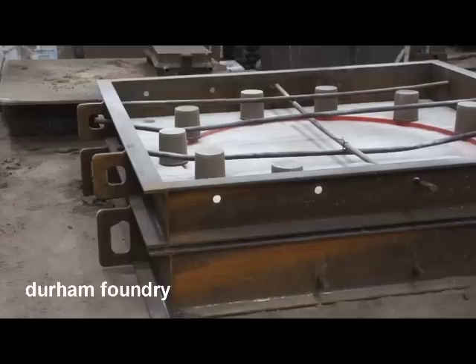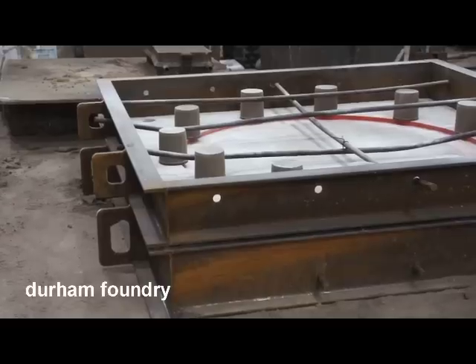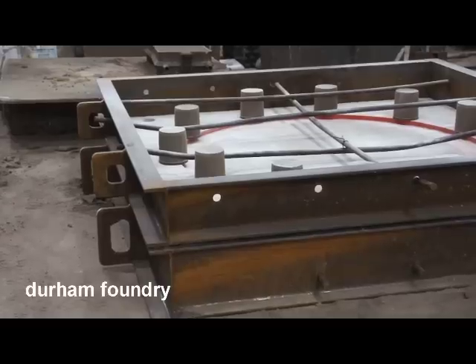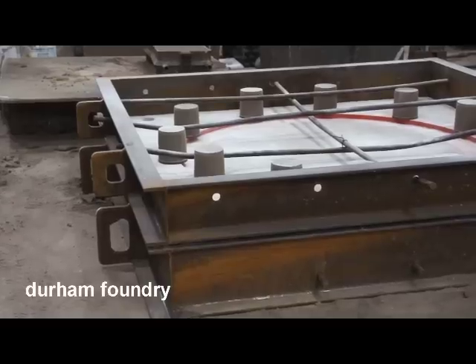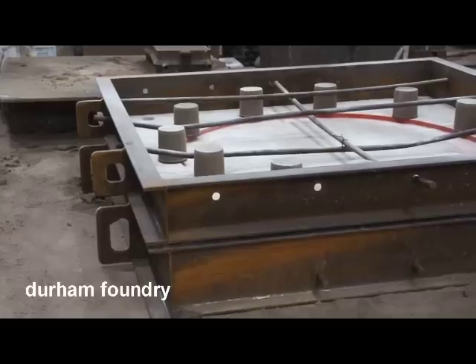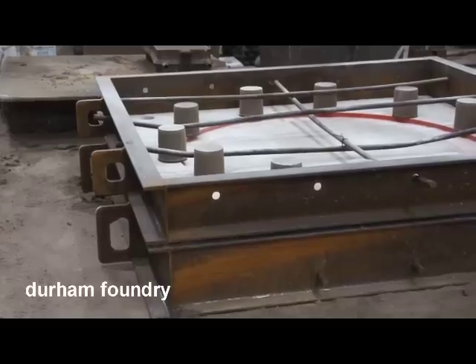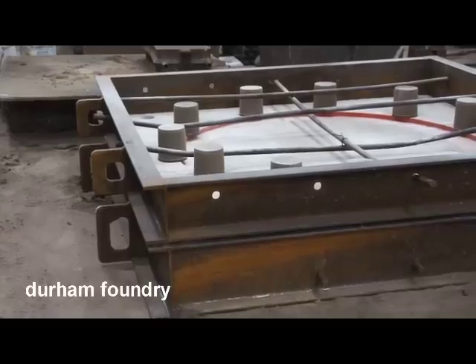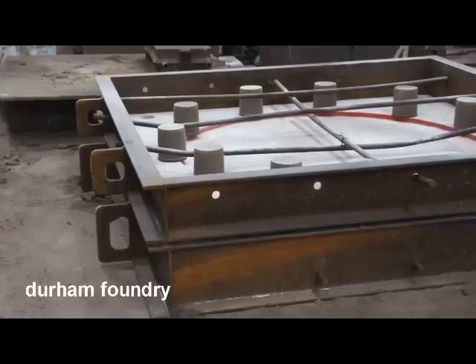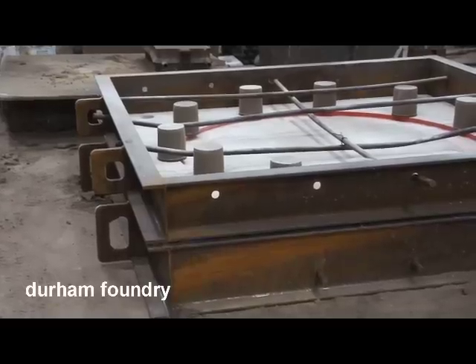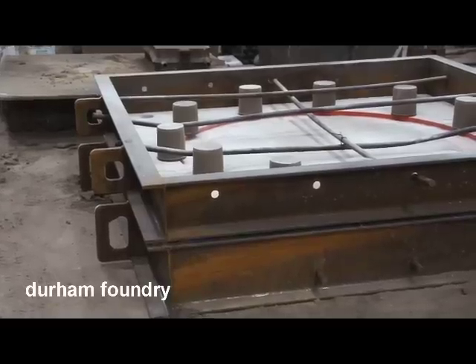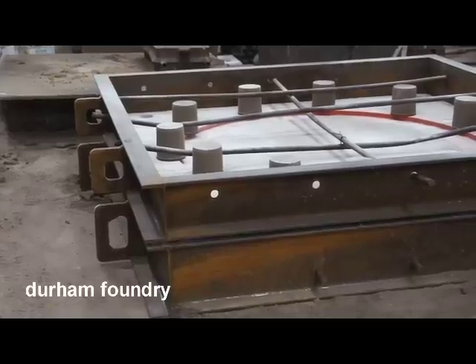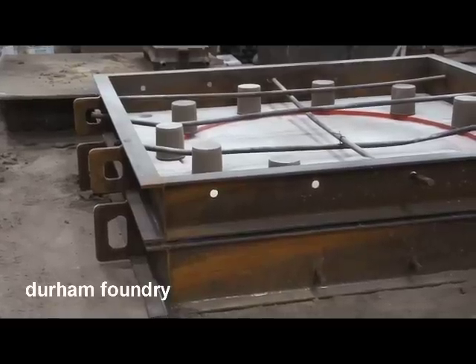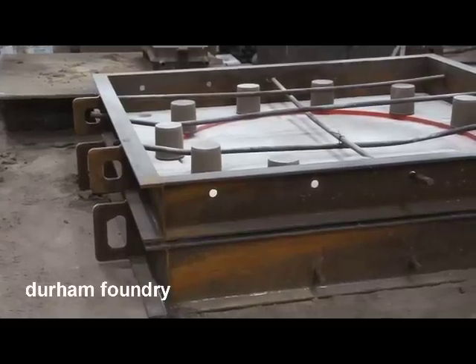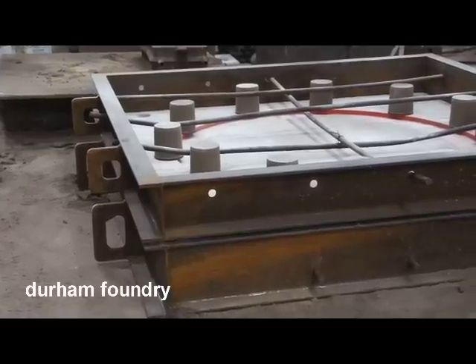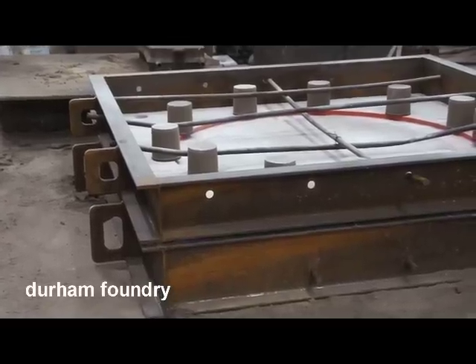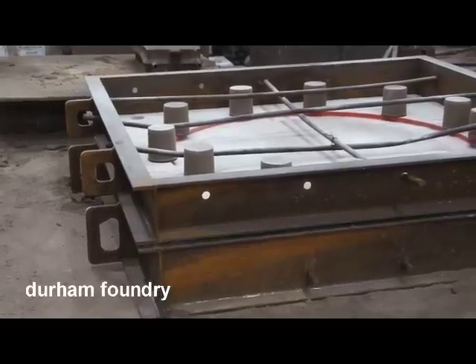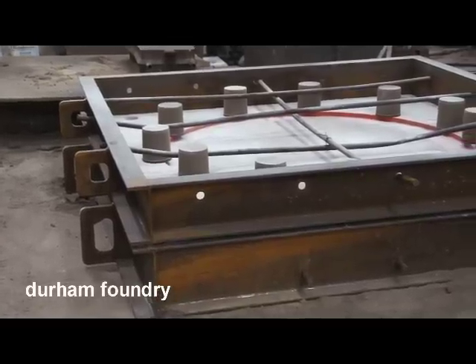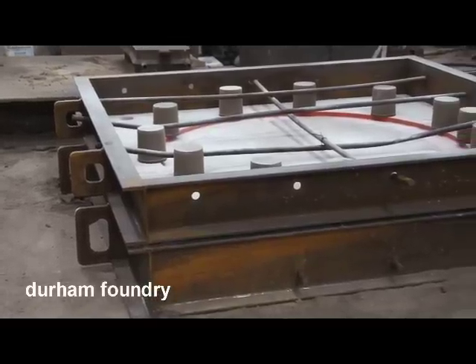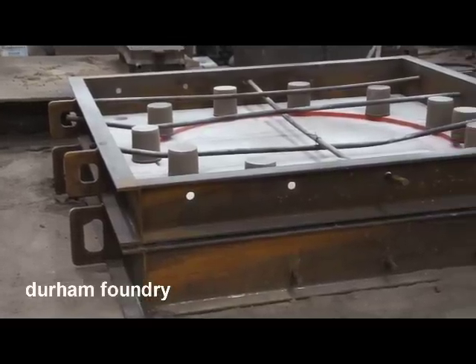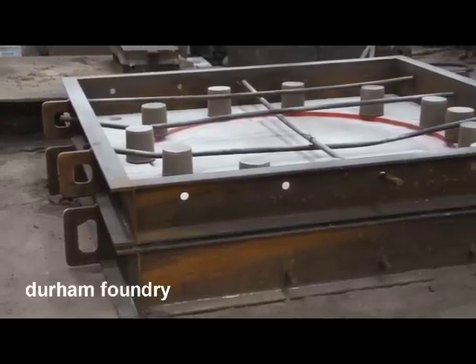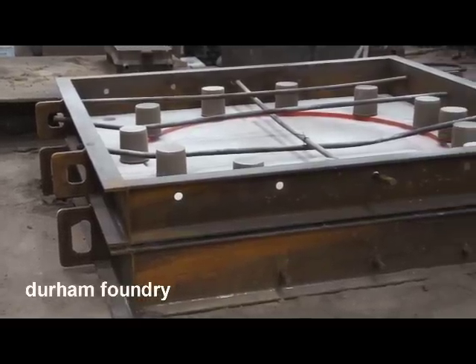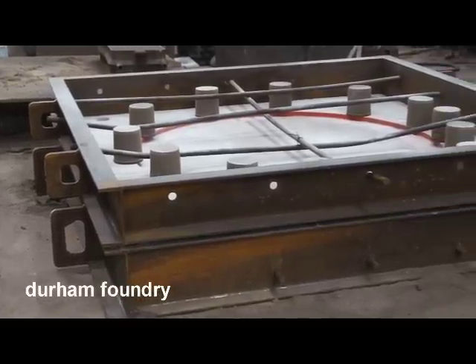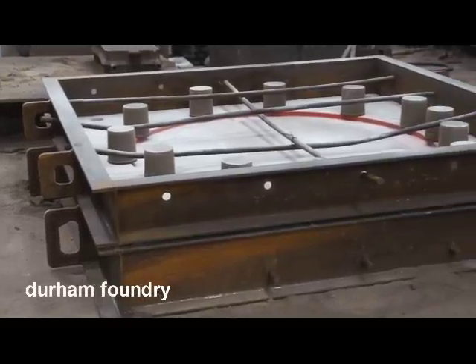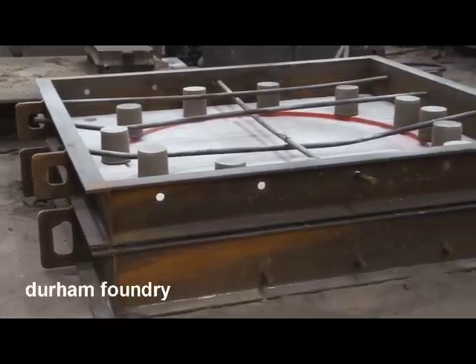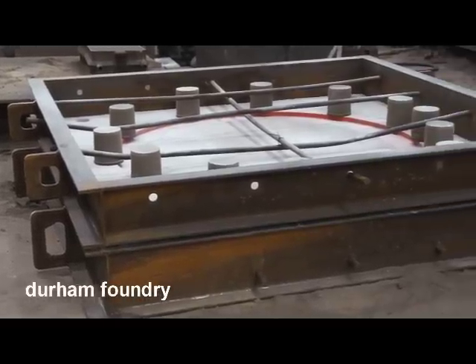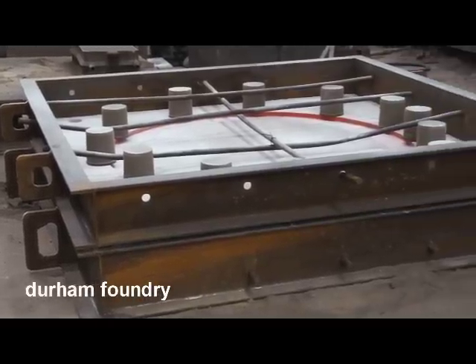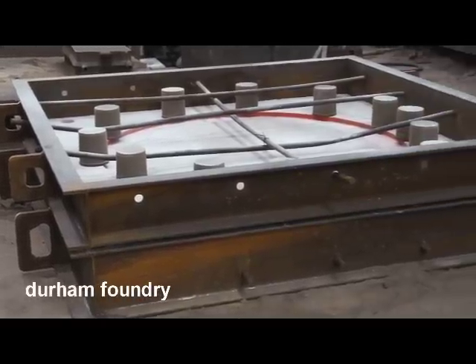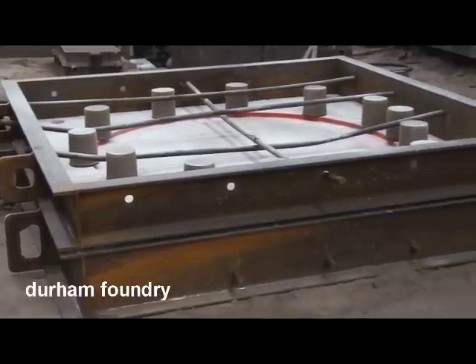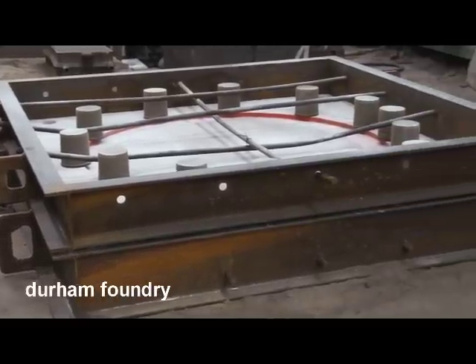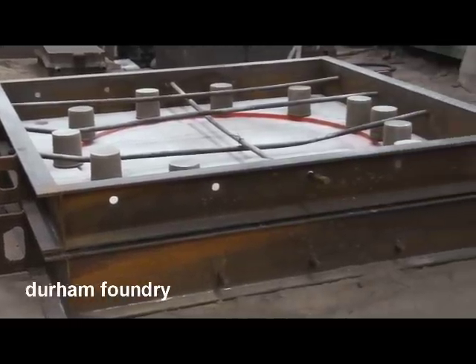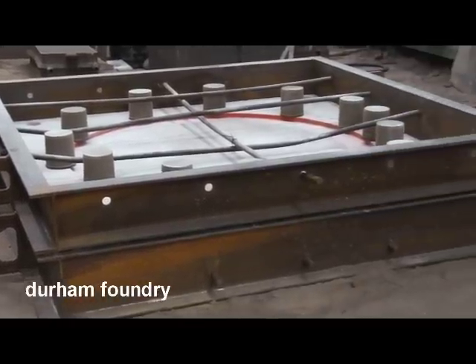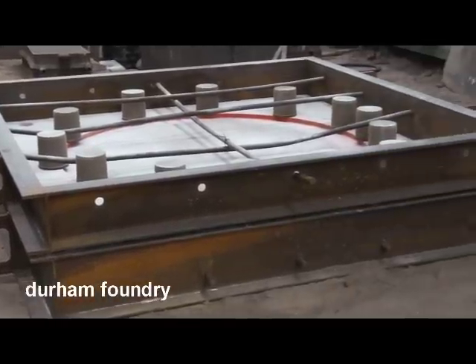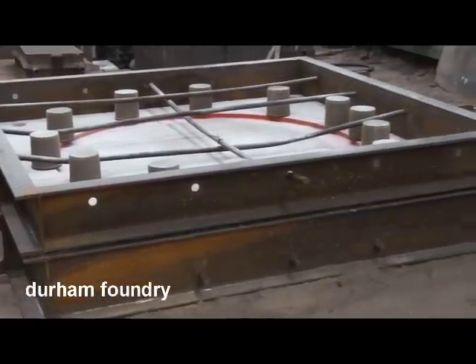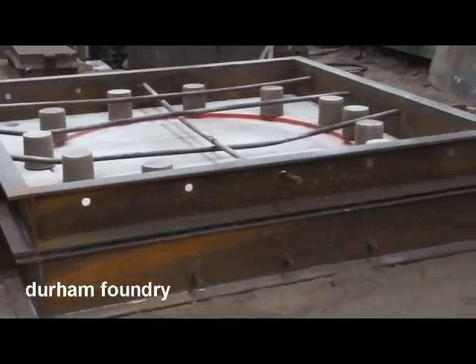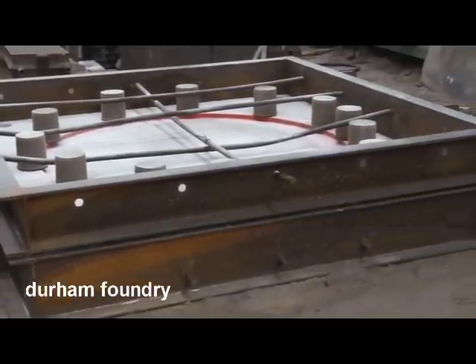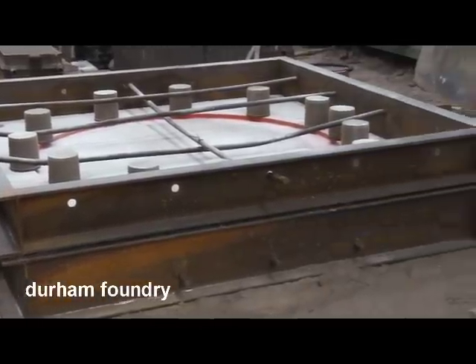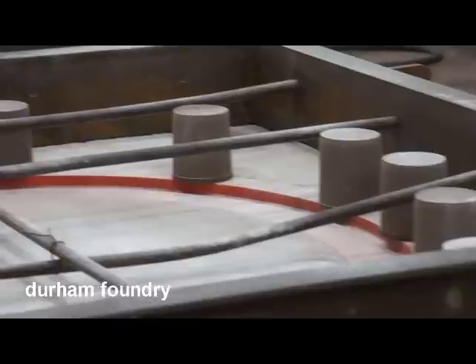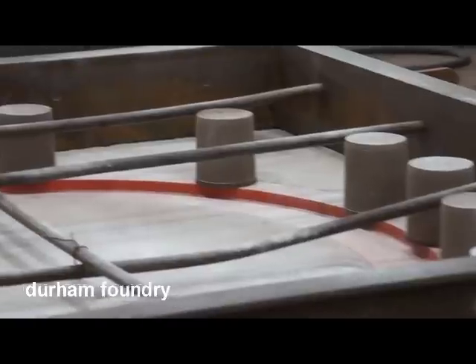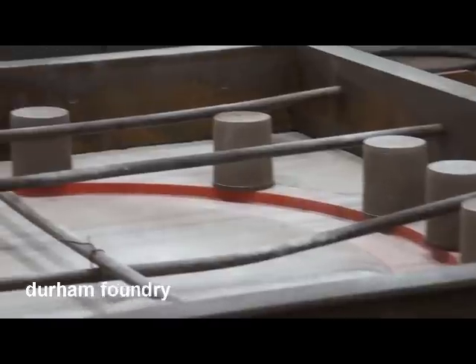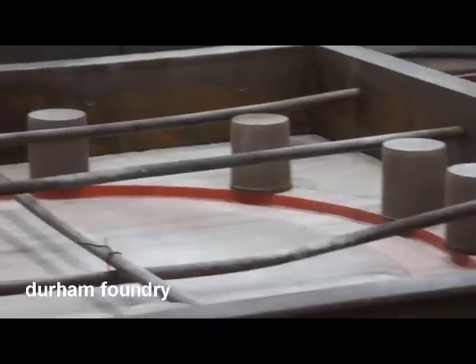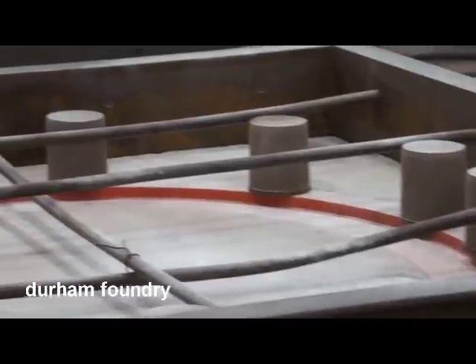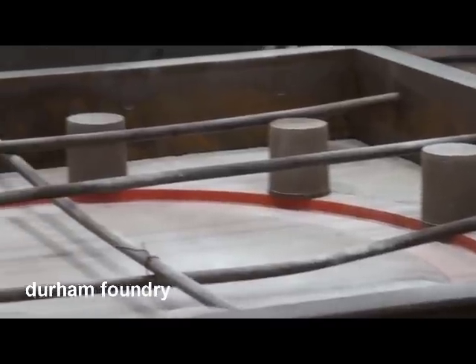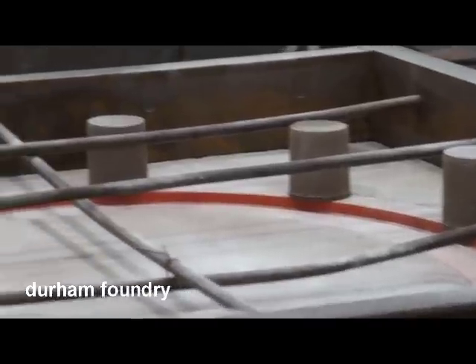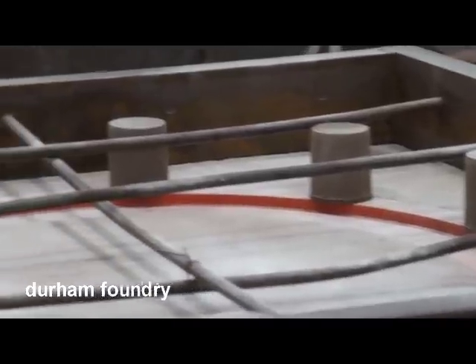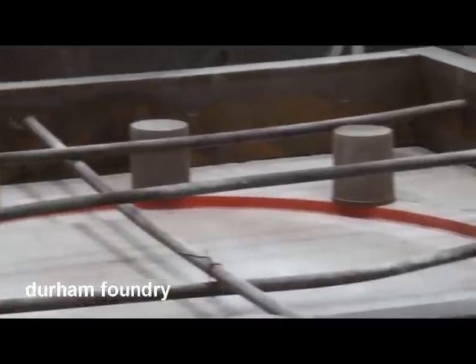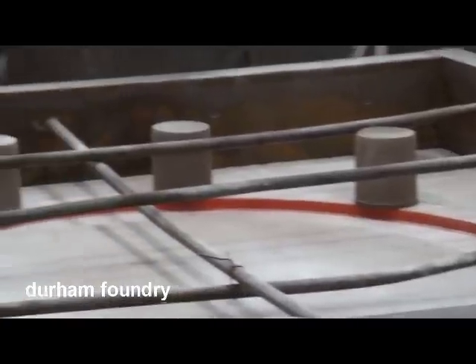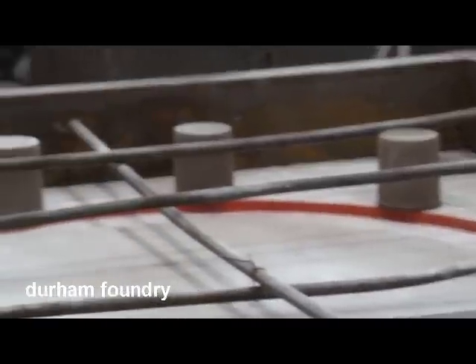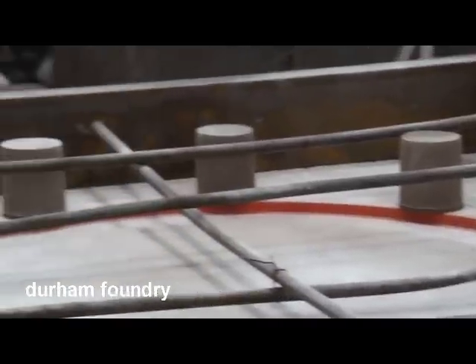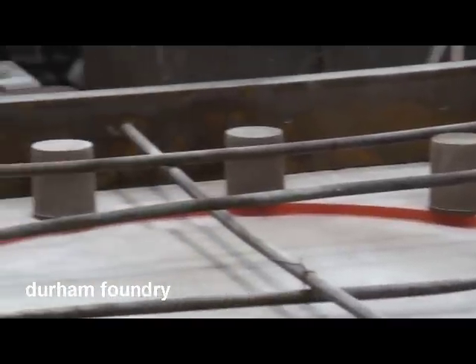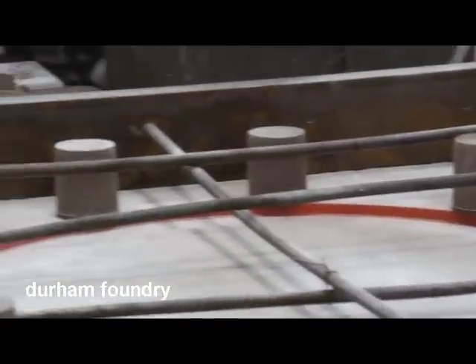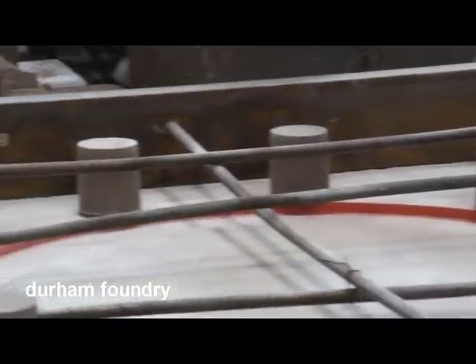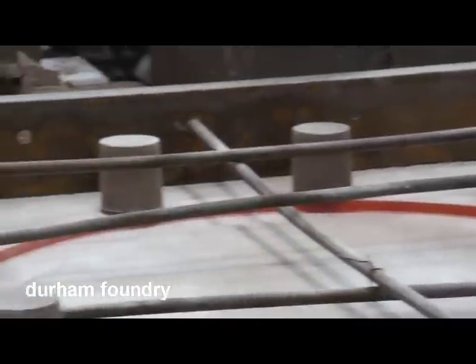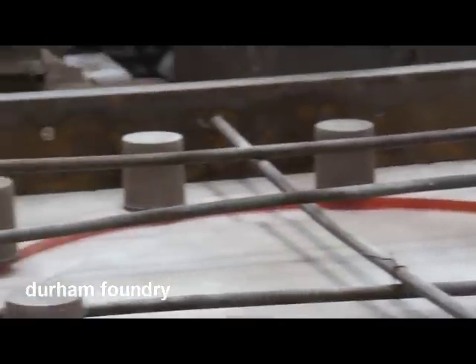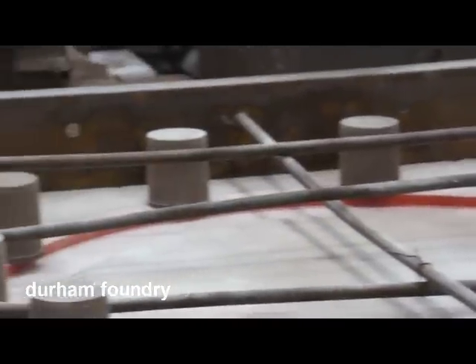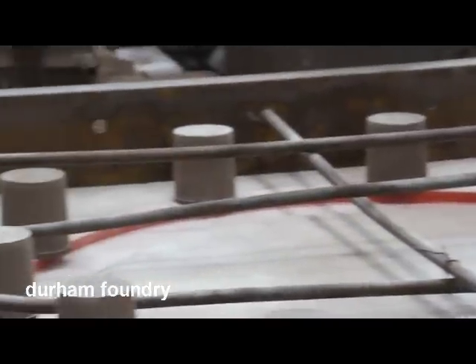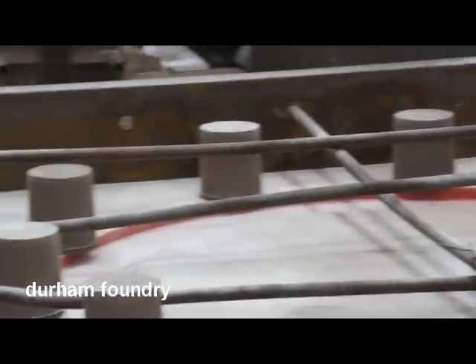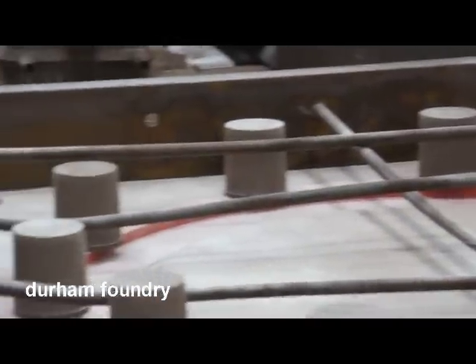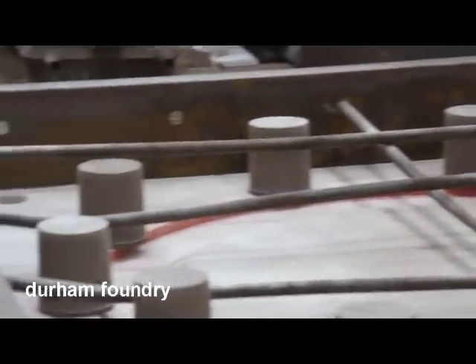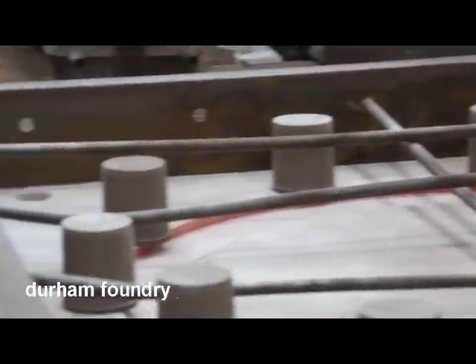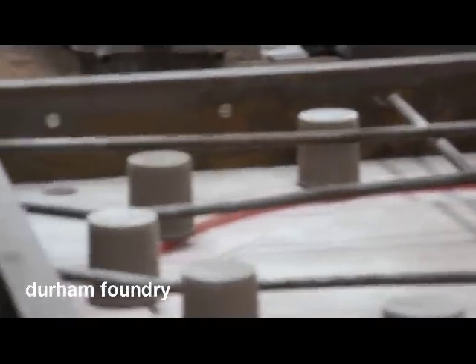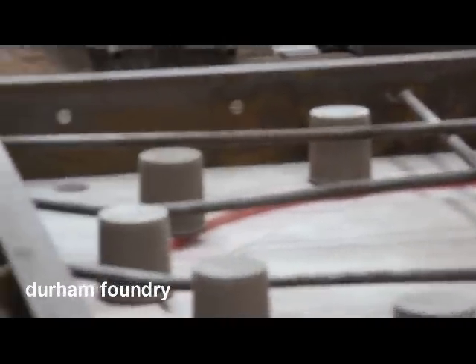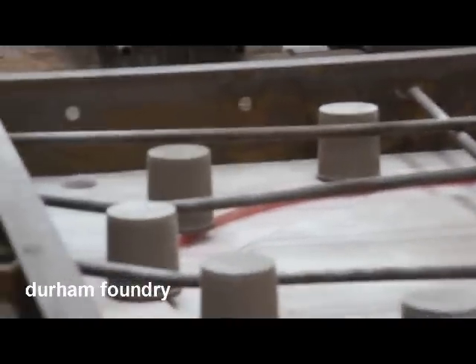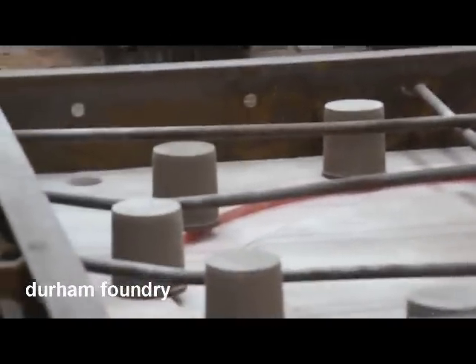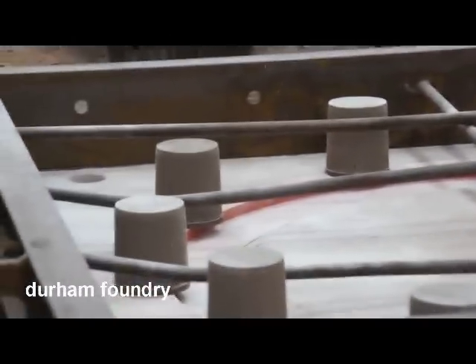All castings start with a pattern, which is a replica of the final casting made in wood or resin. In this case it's the red ring.